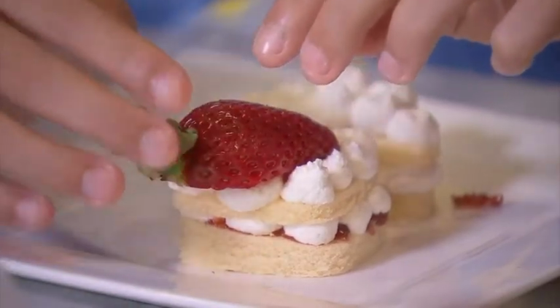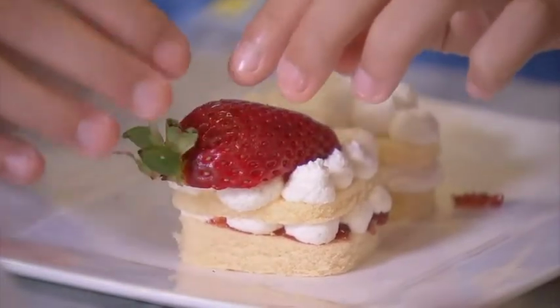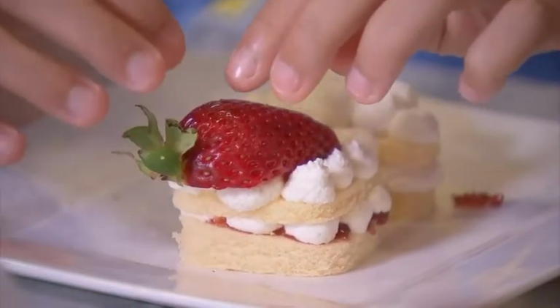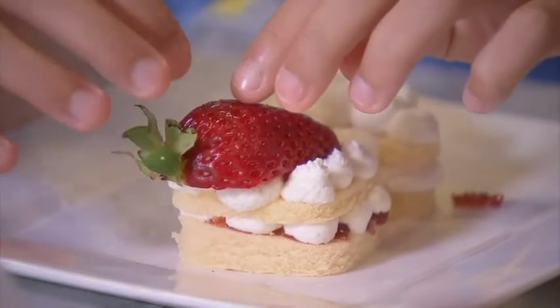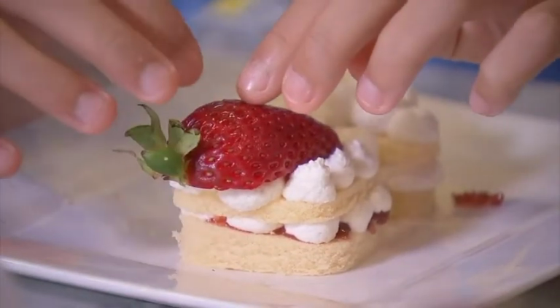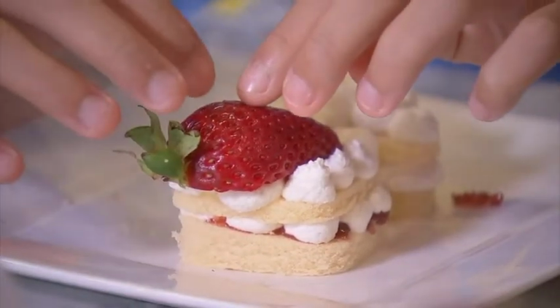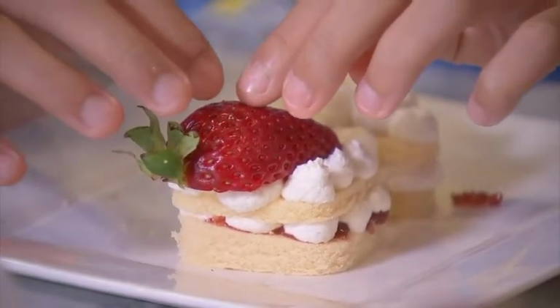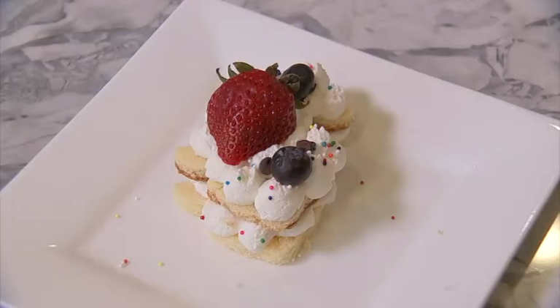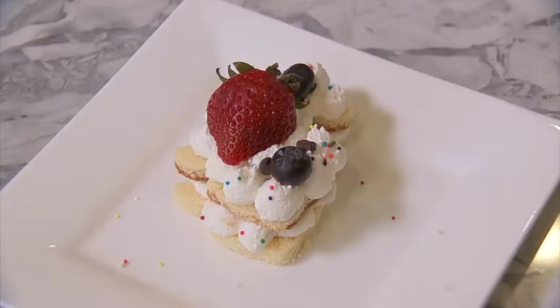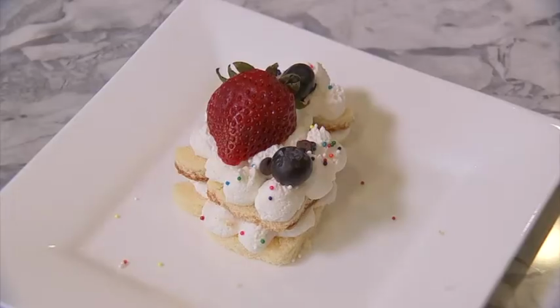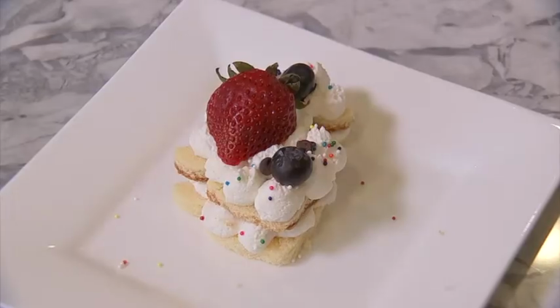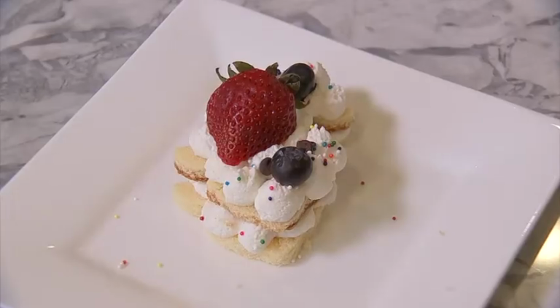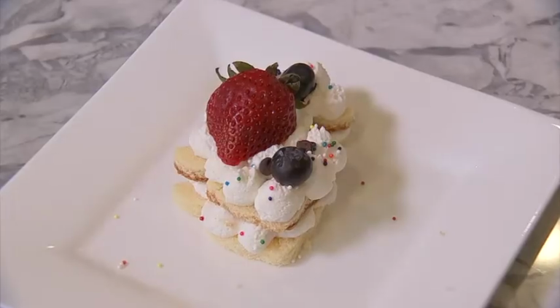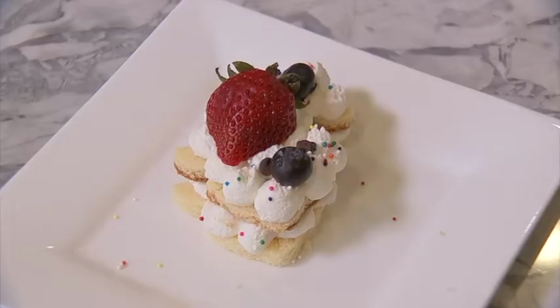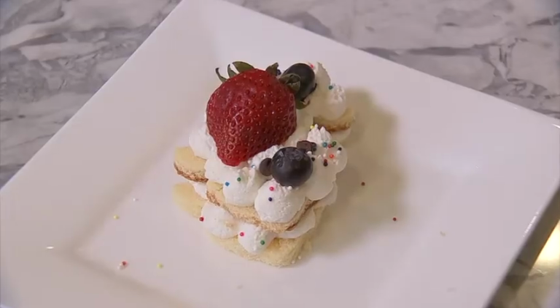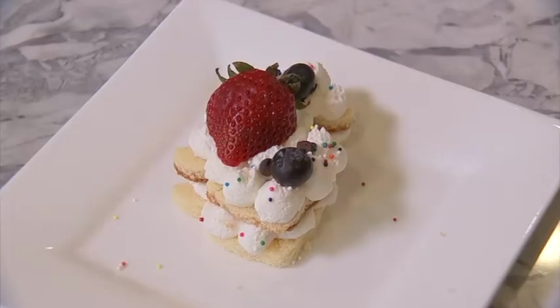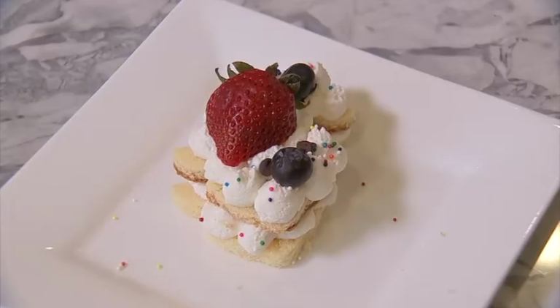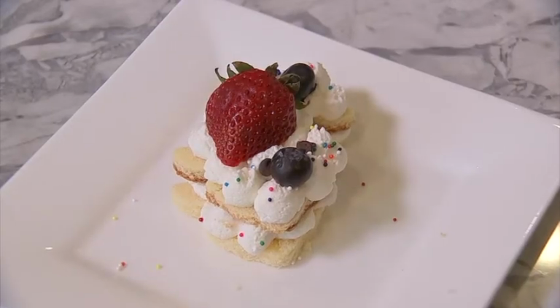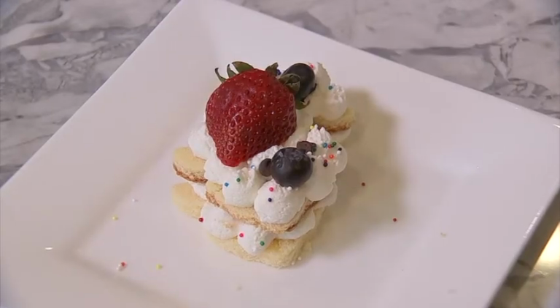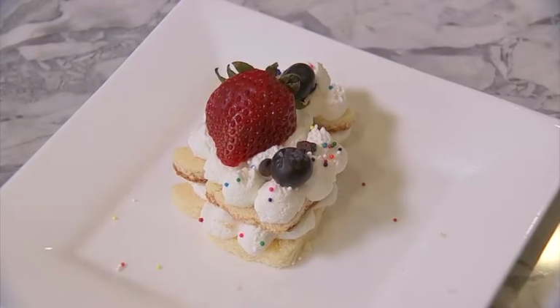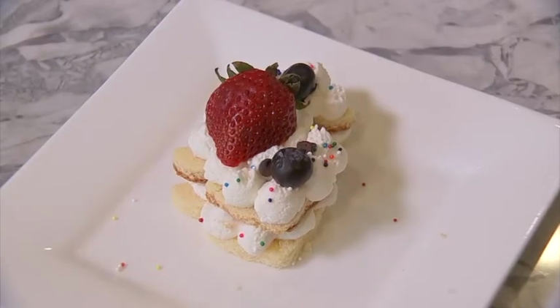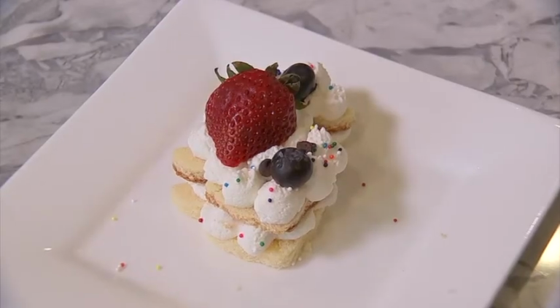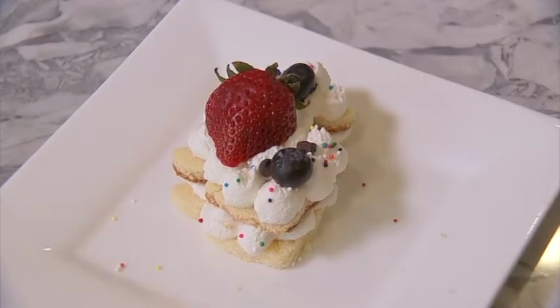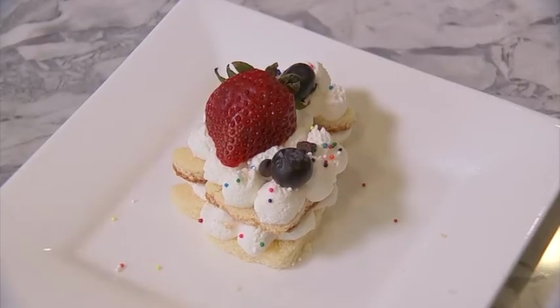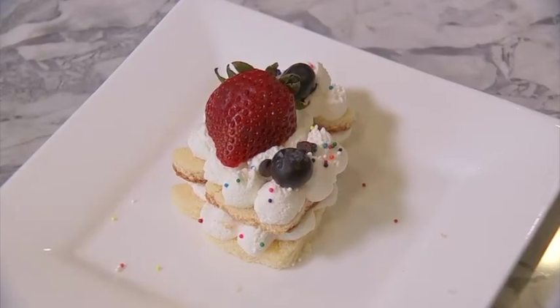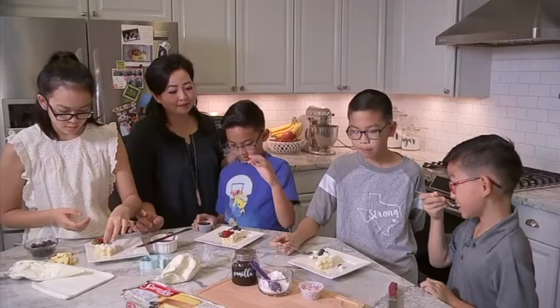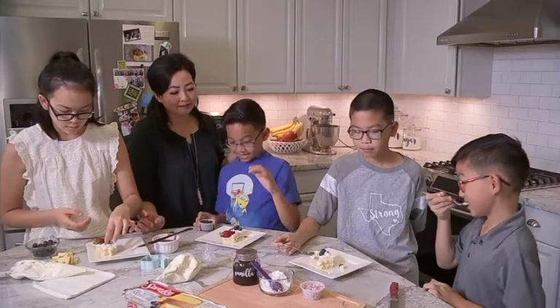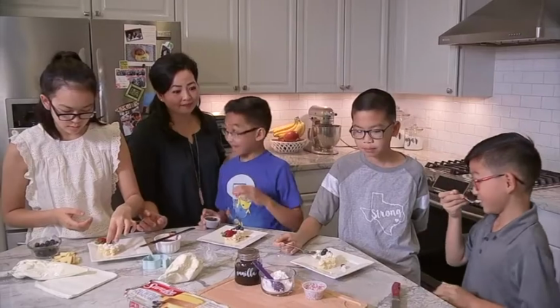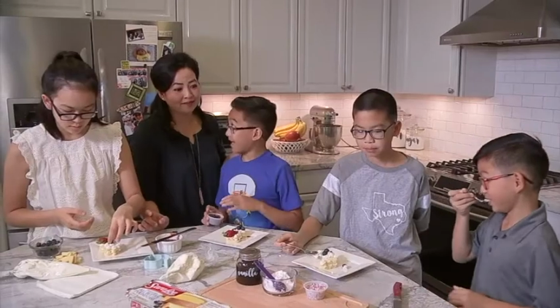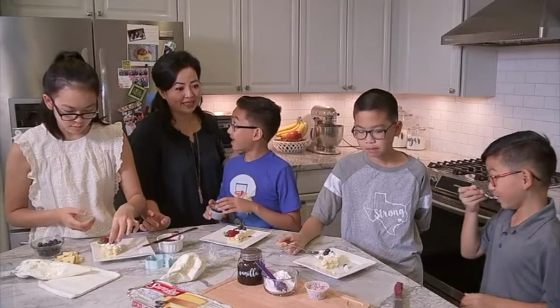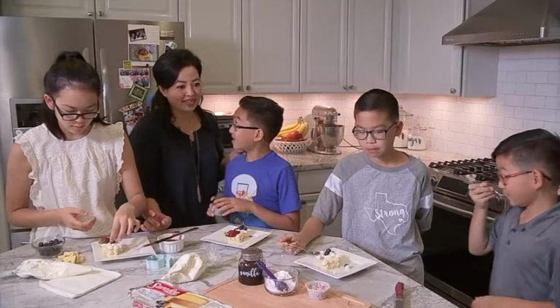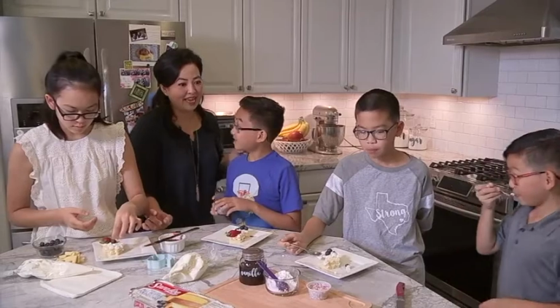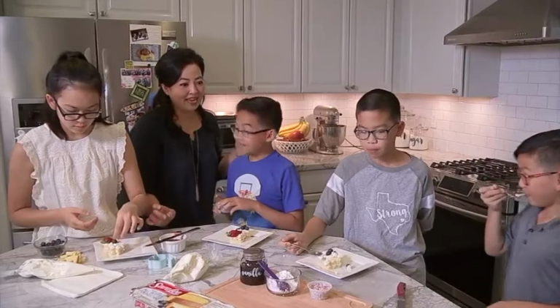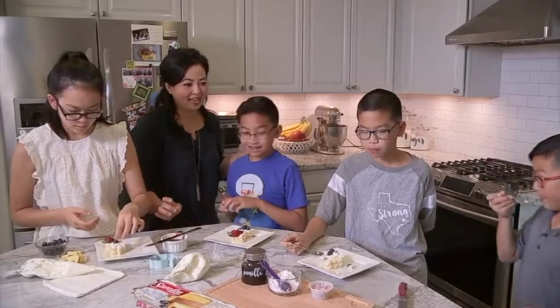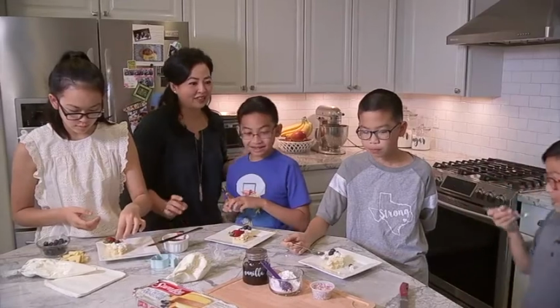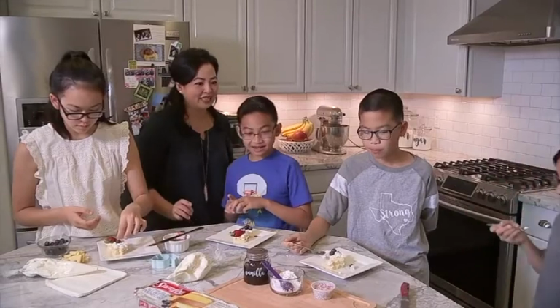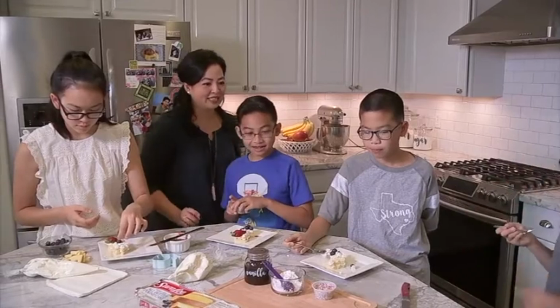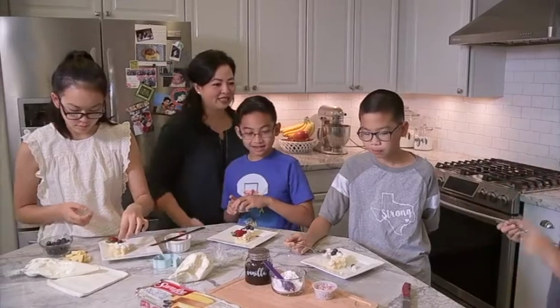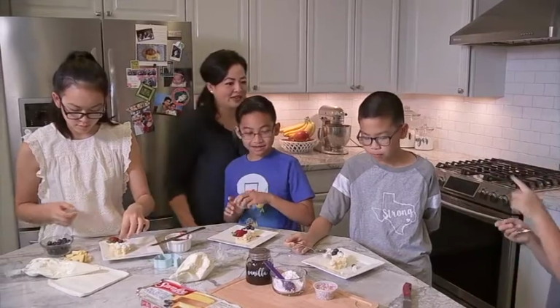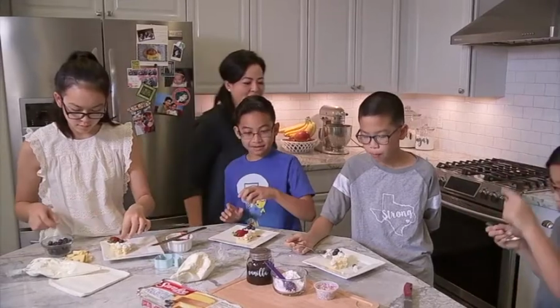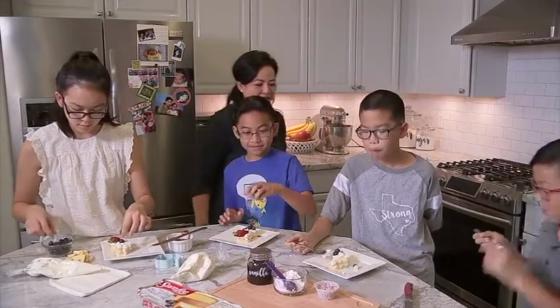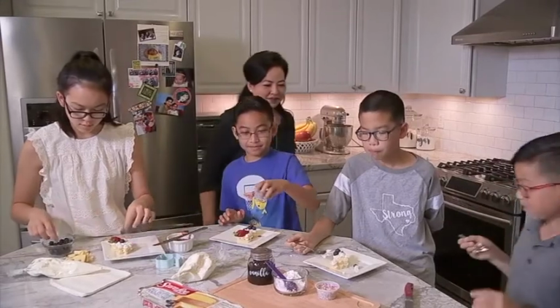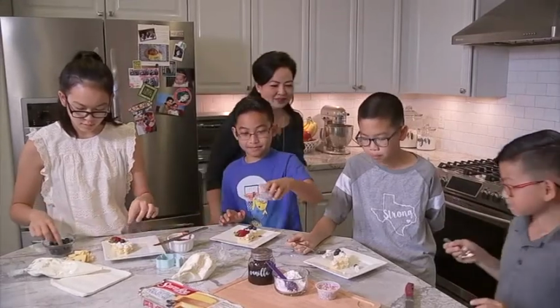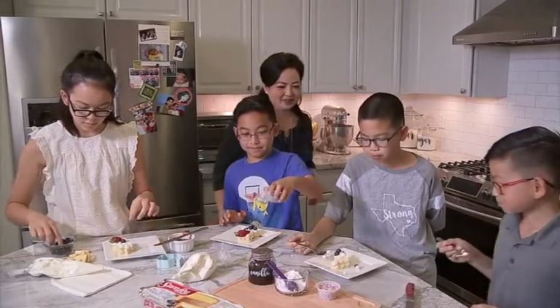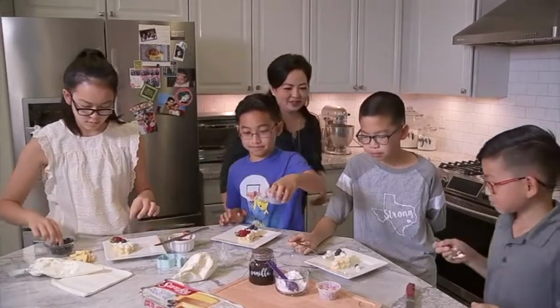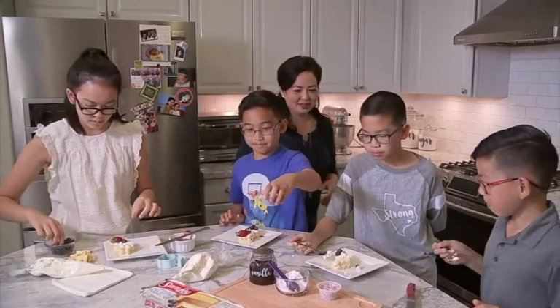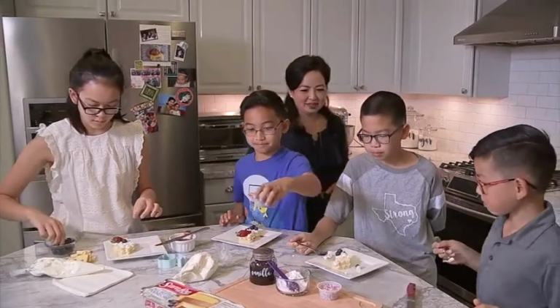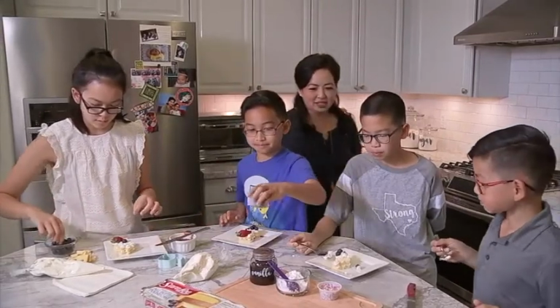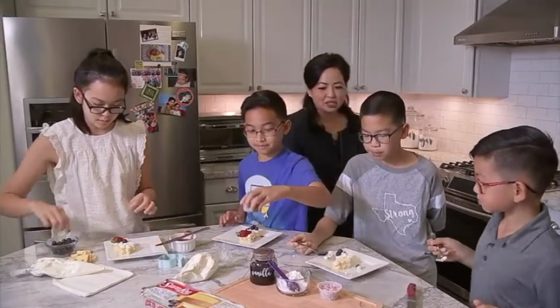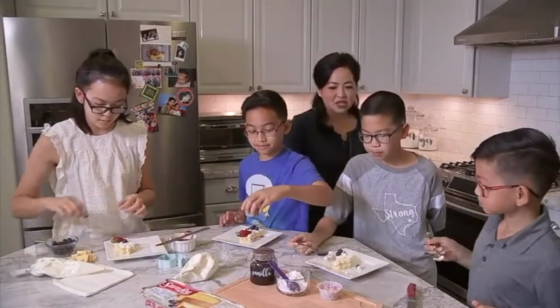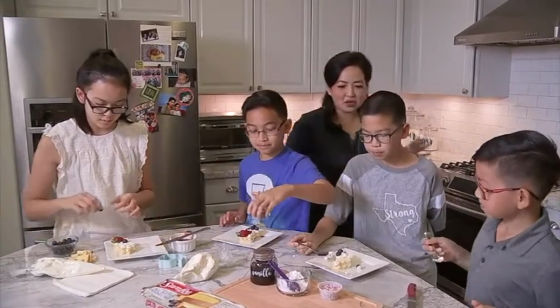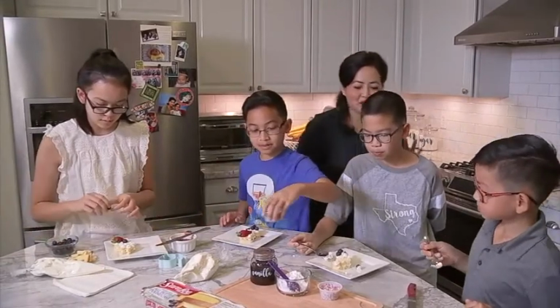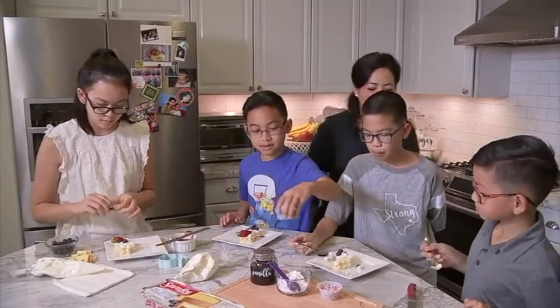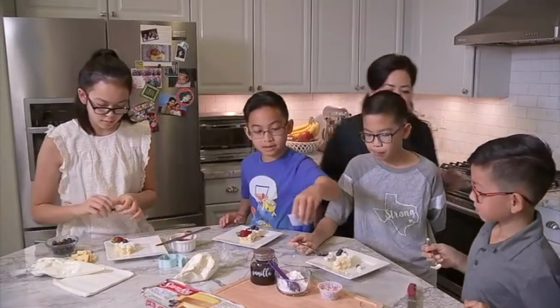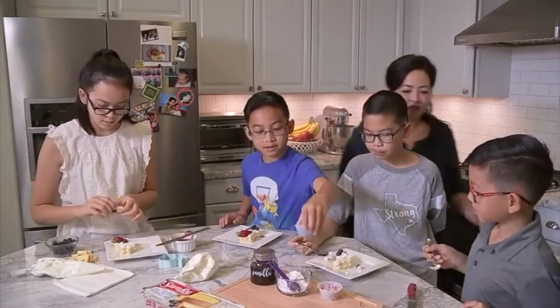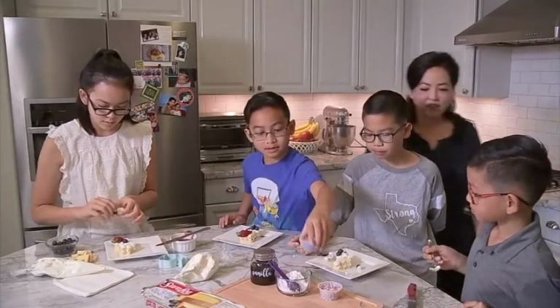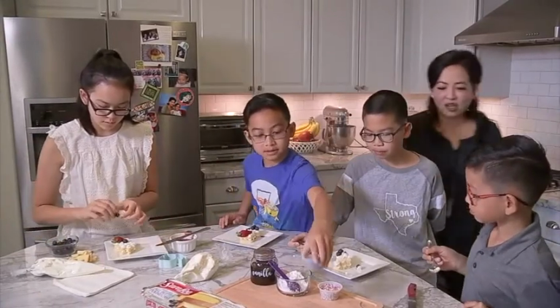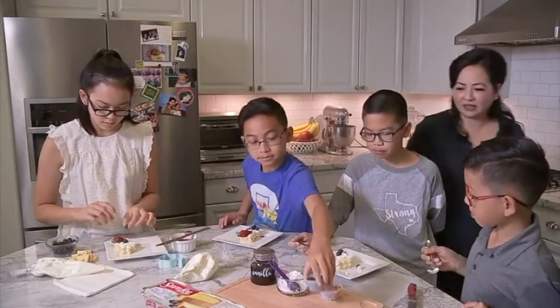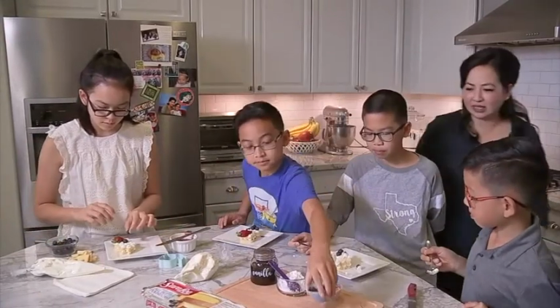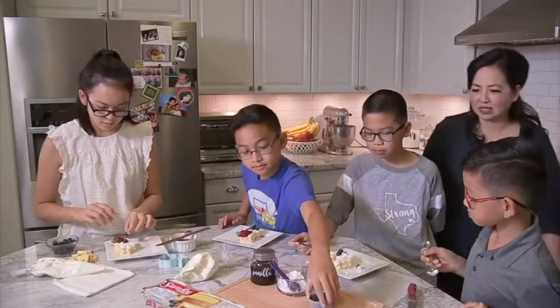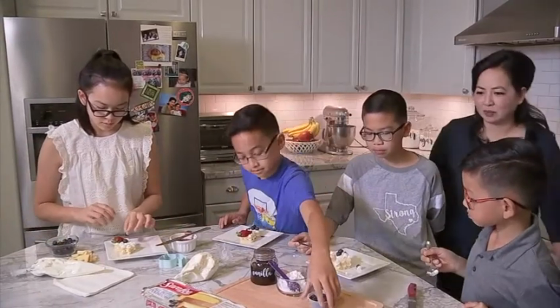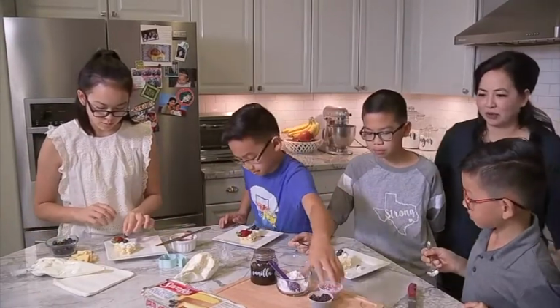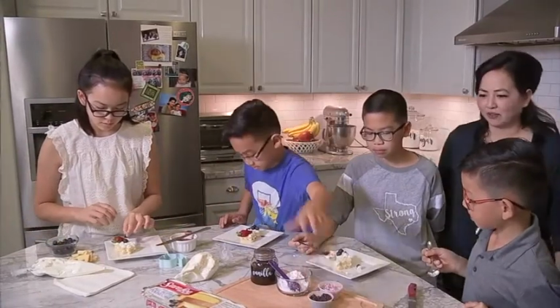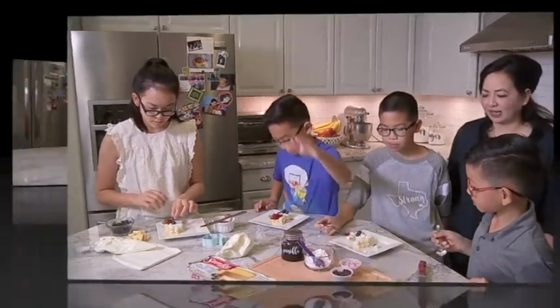You think you guys can make this without mommy at home over the summer? Yeah, I think so. There's no cooking involved — this is perfect.